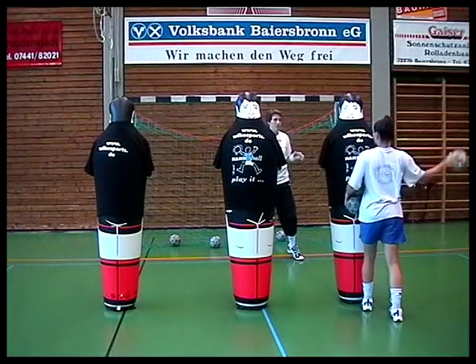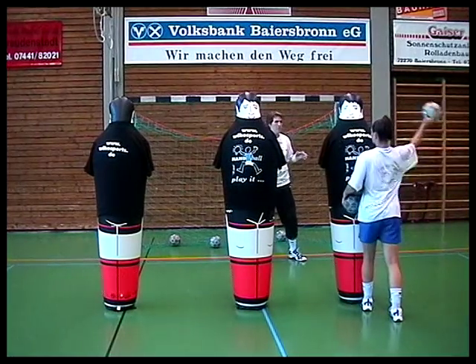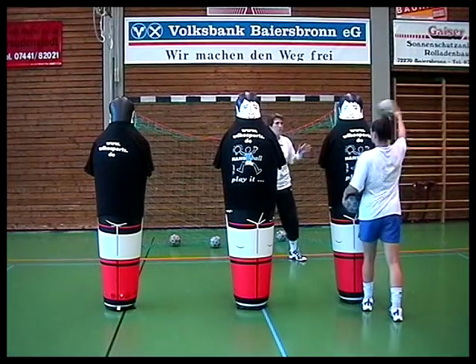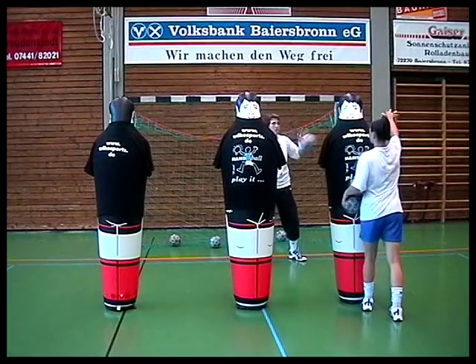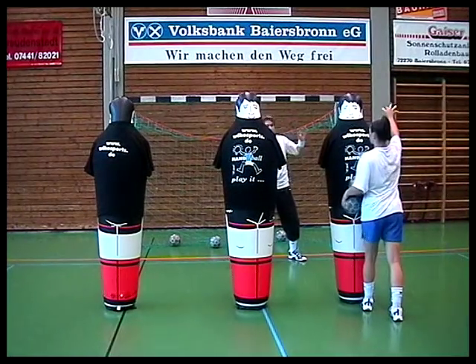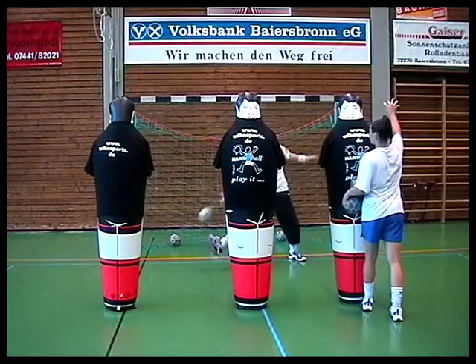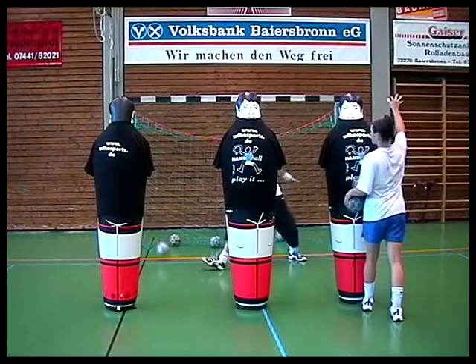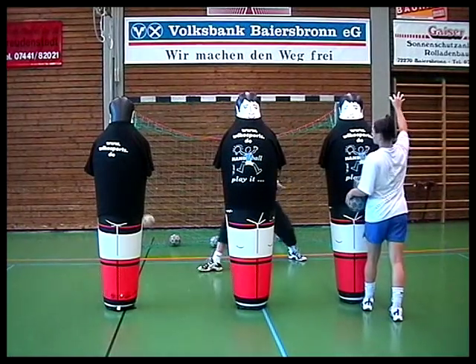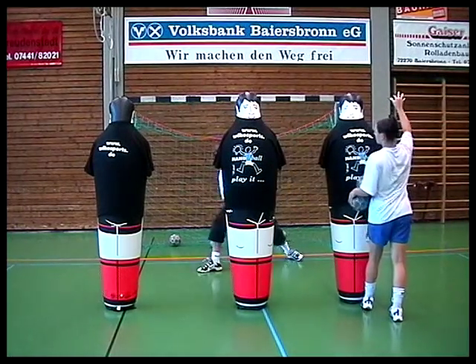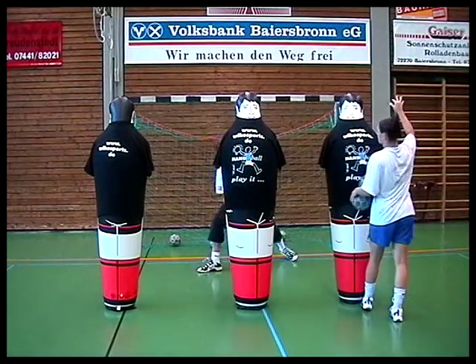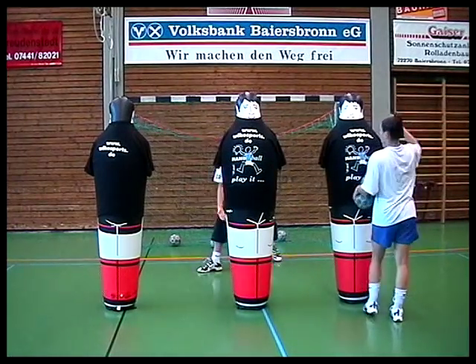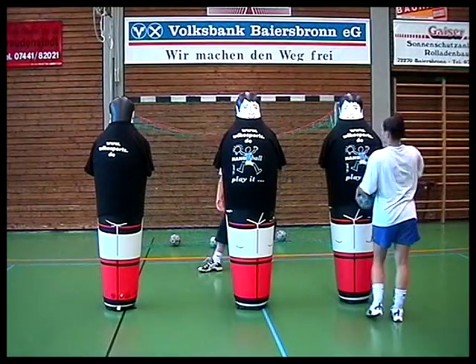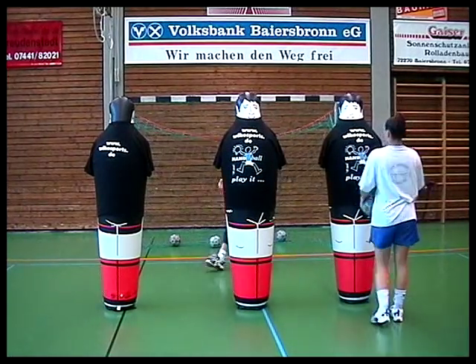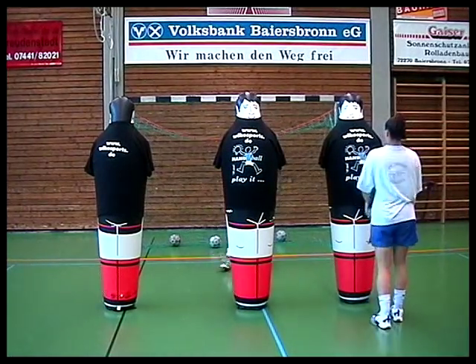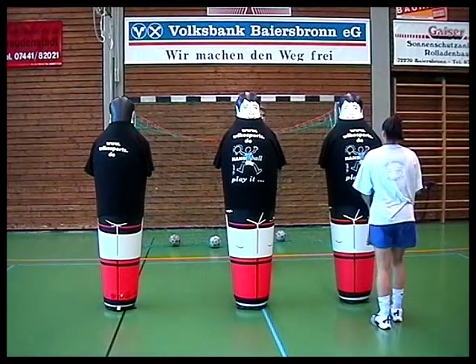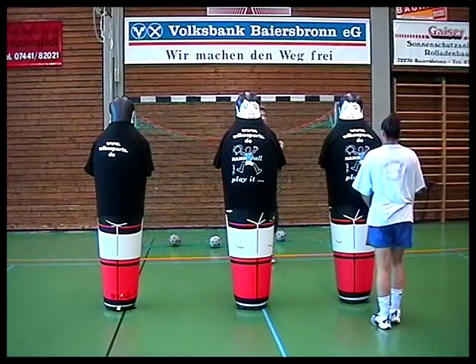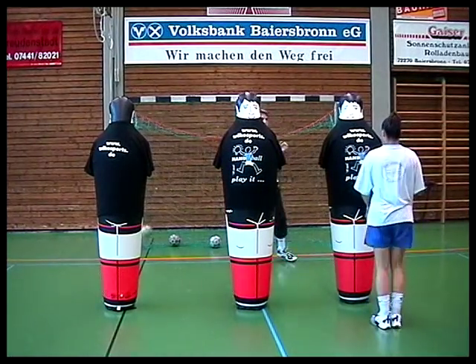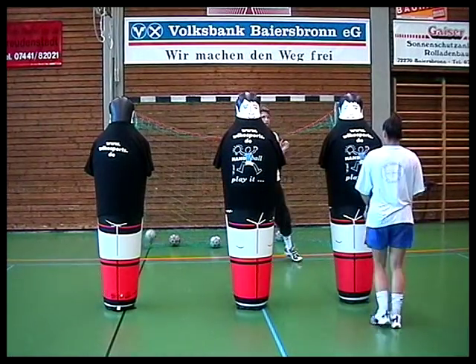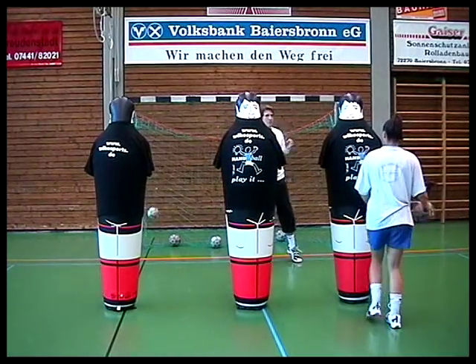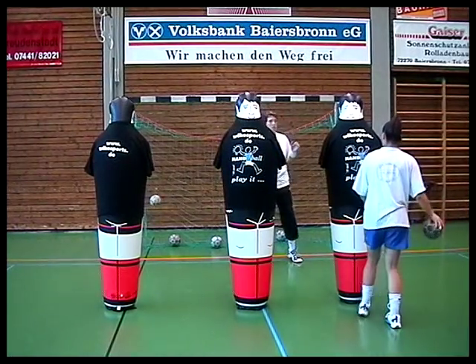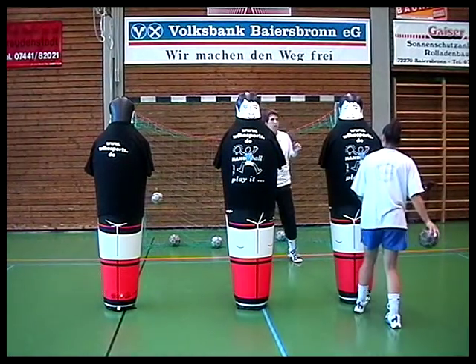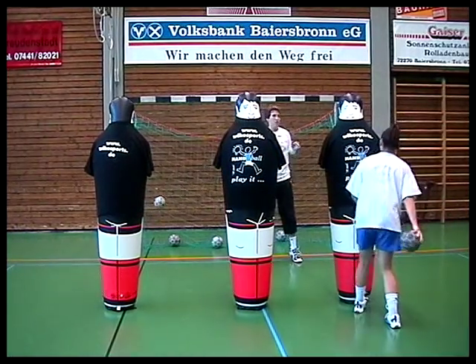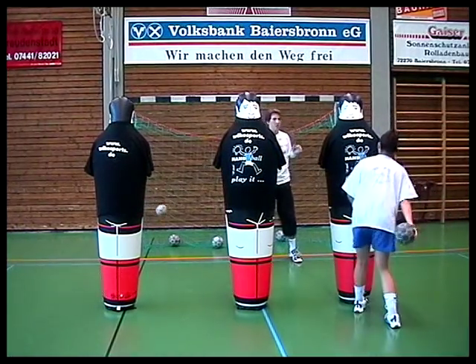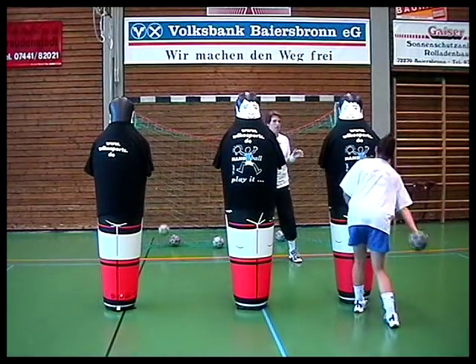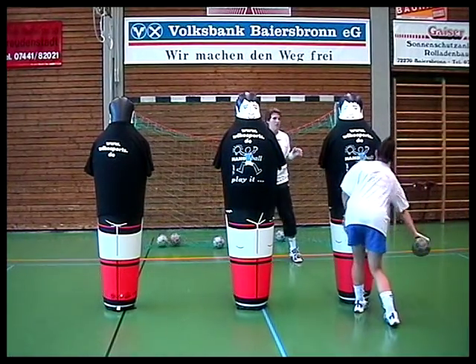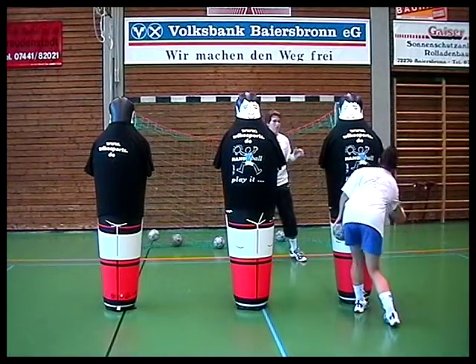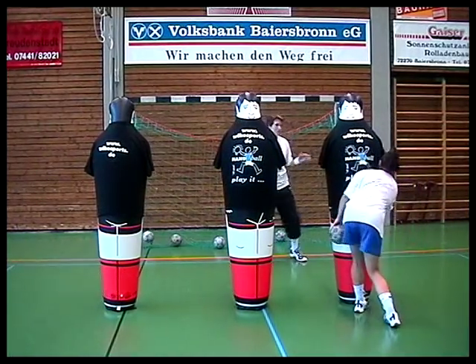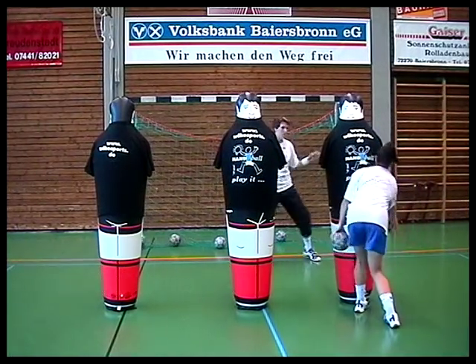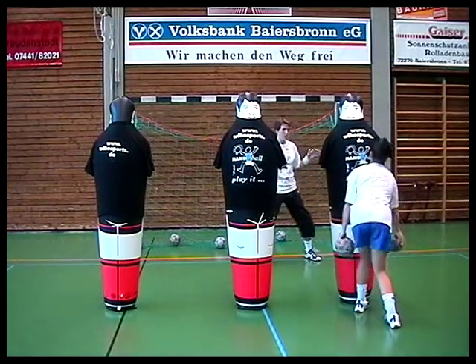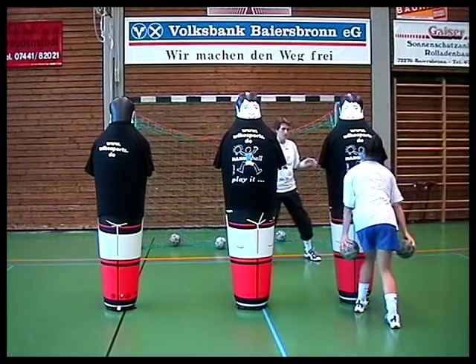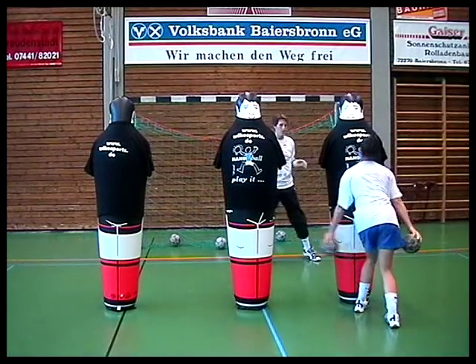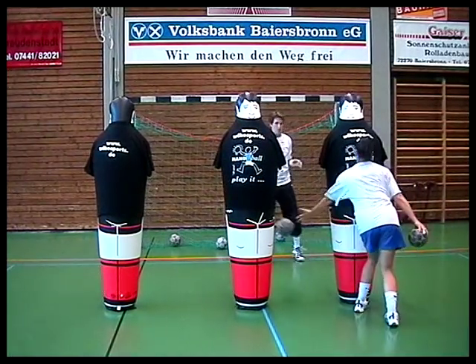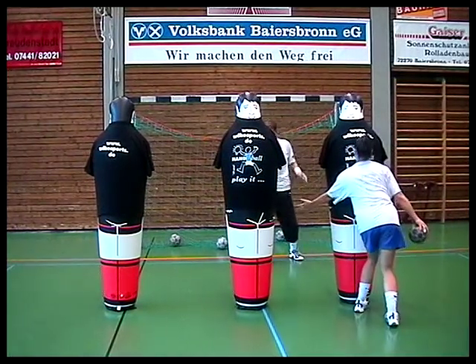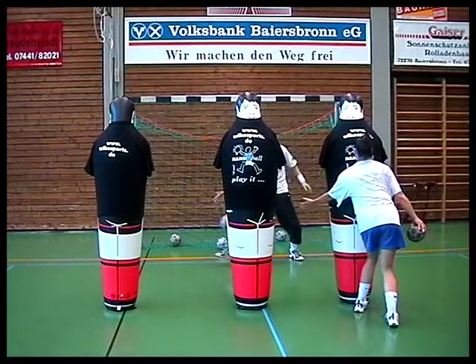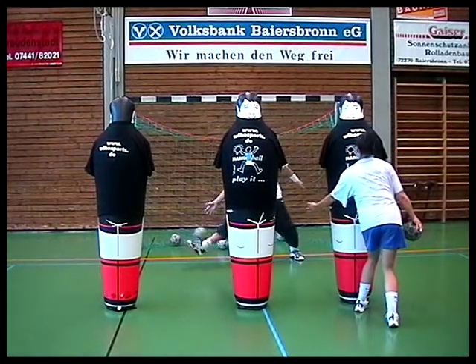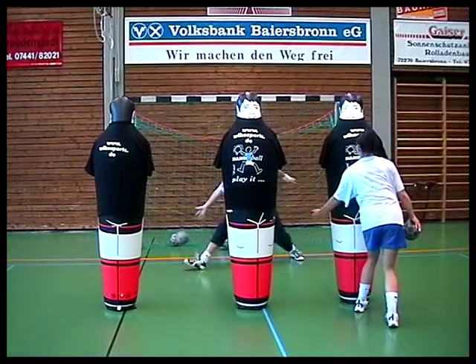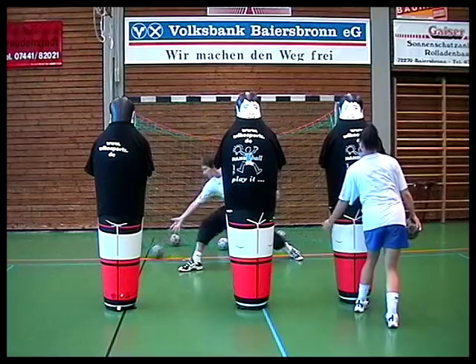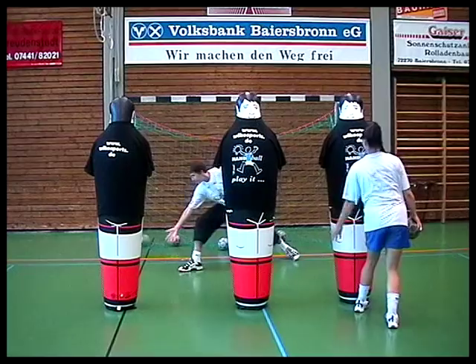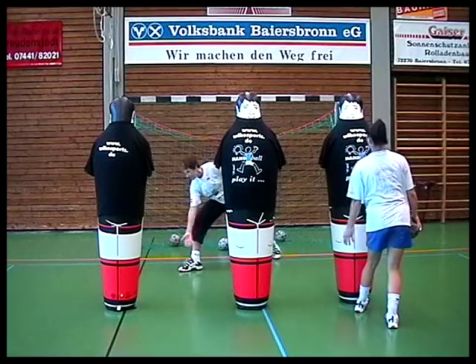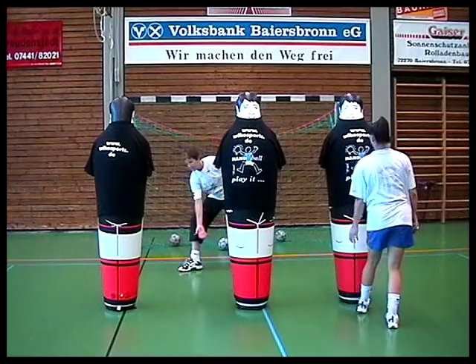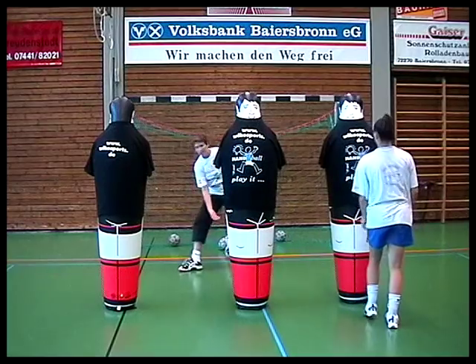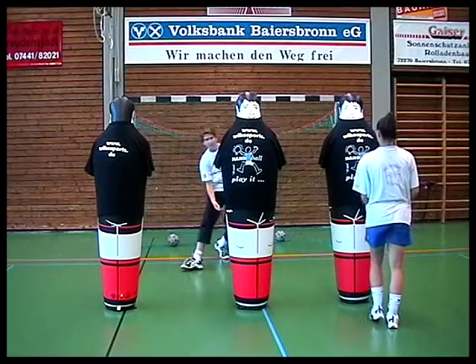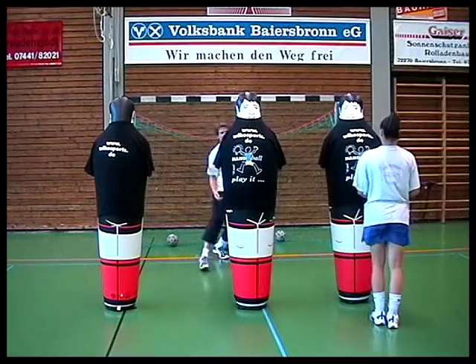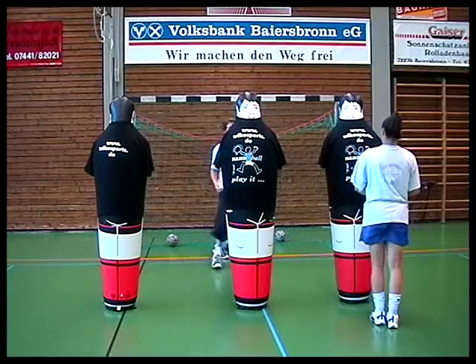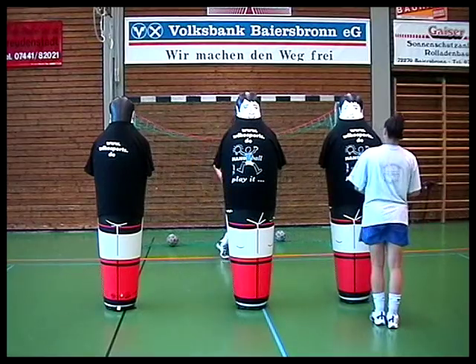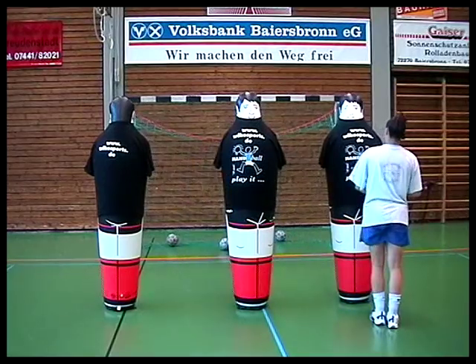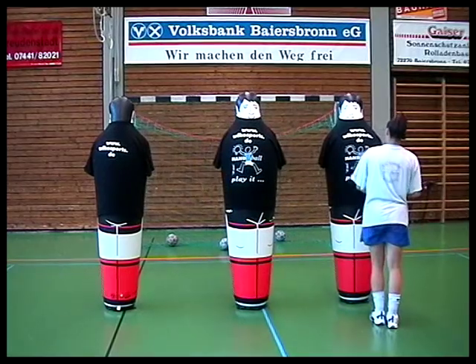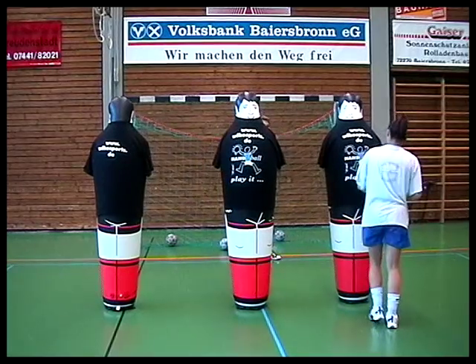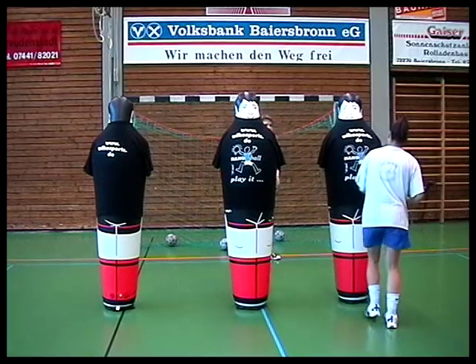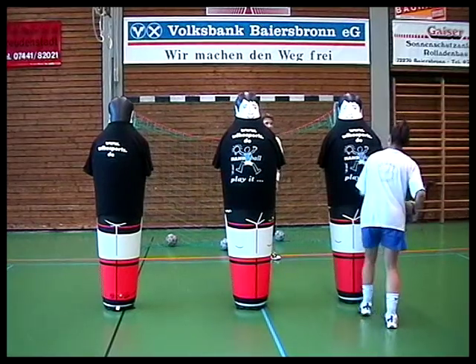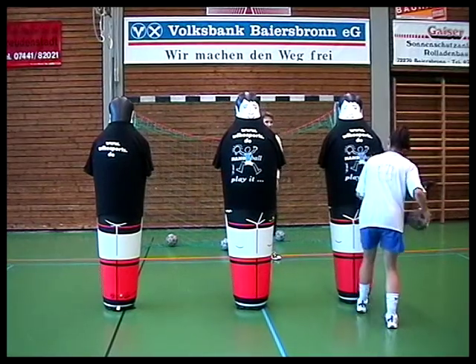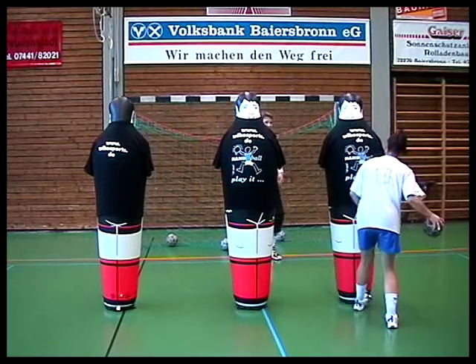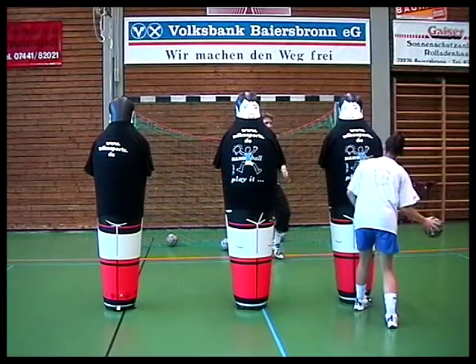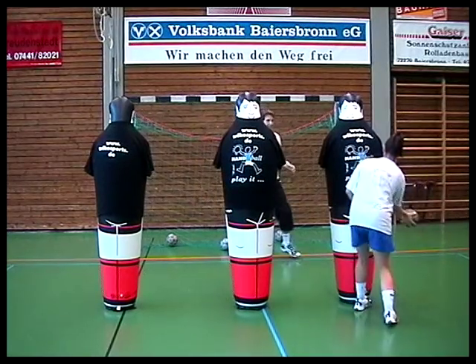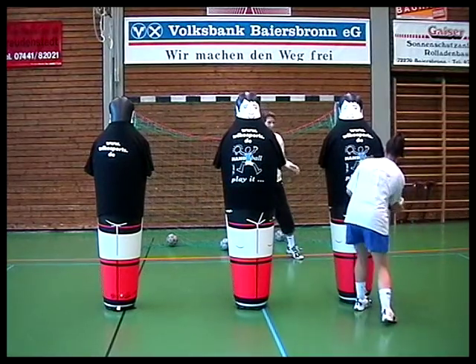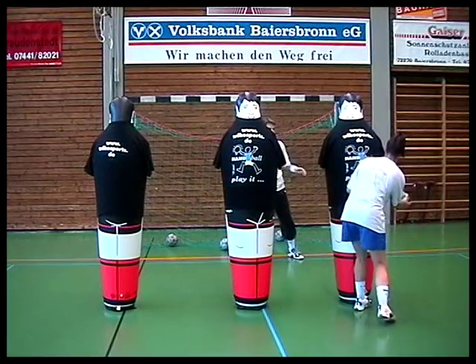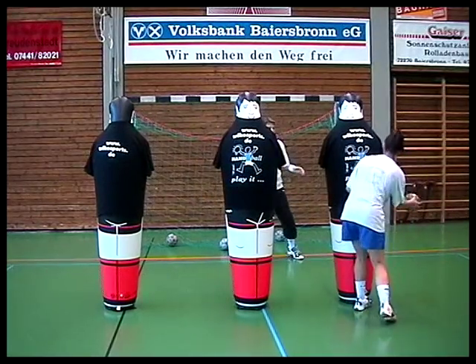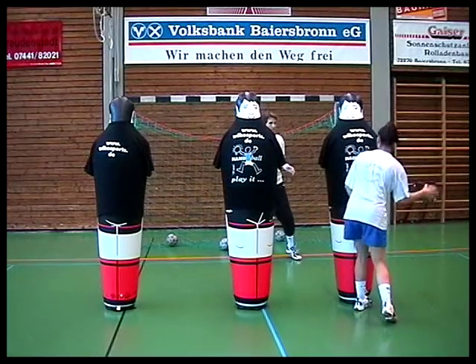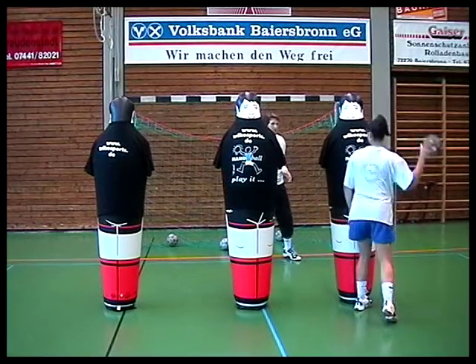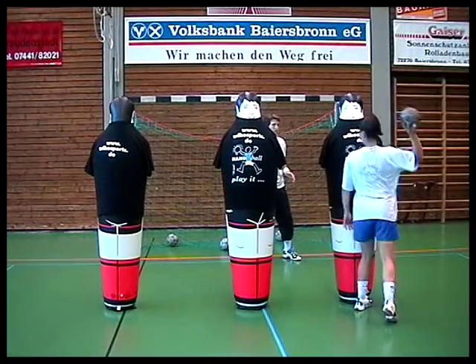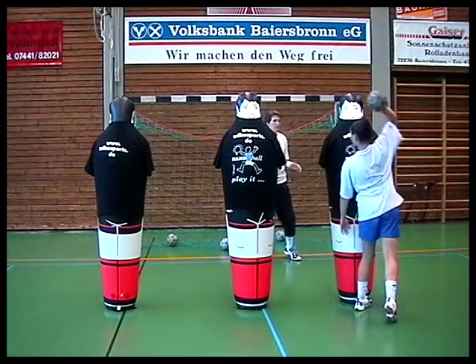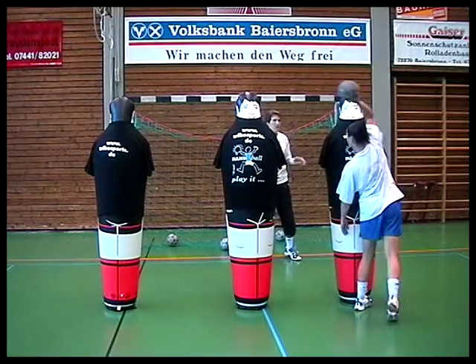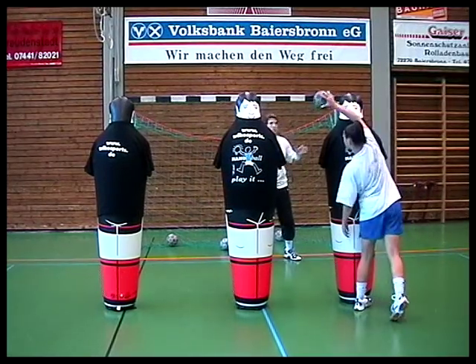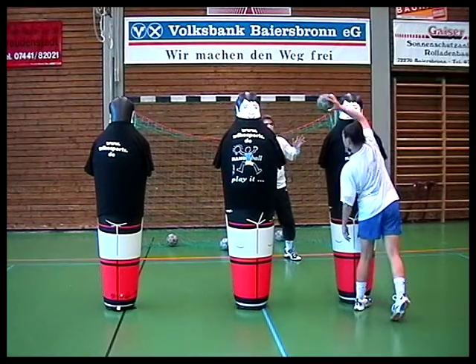Here is the first one to throw, before she then performs a left-handed throw again.